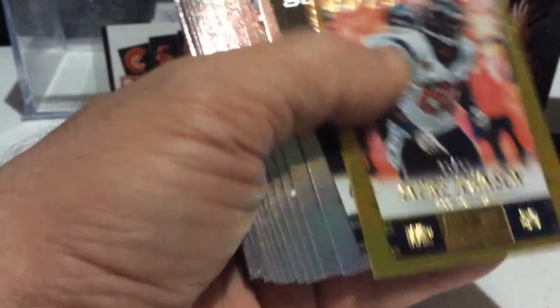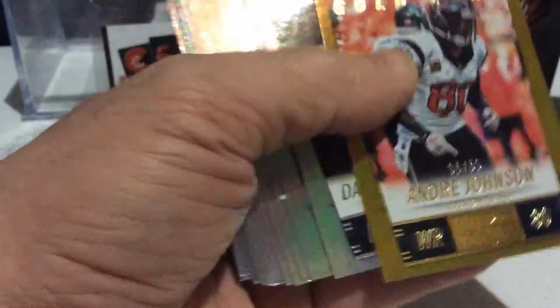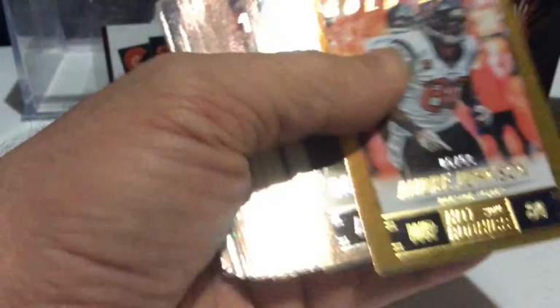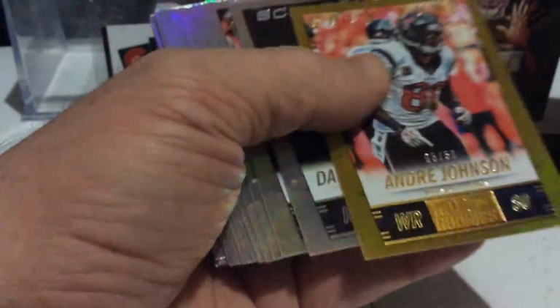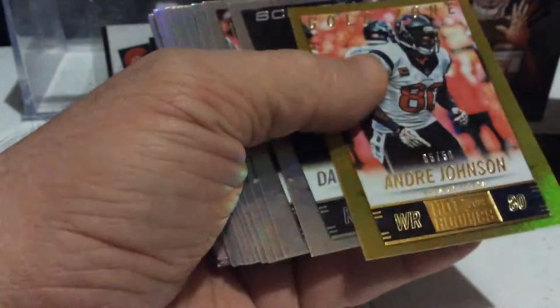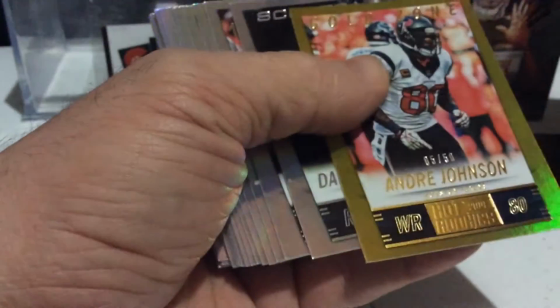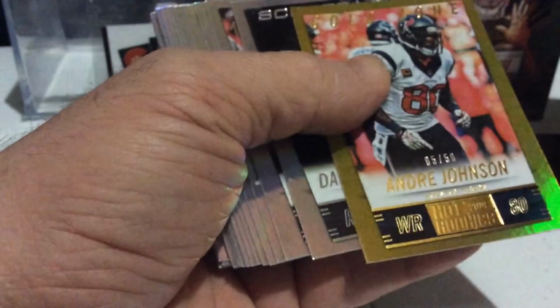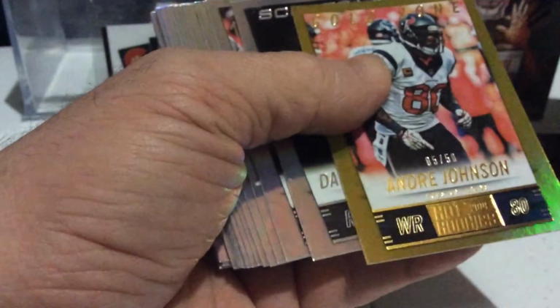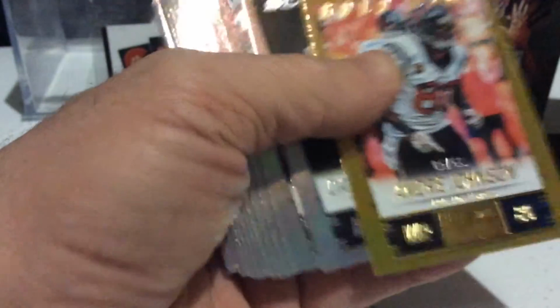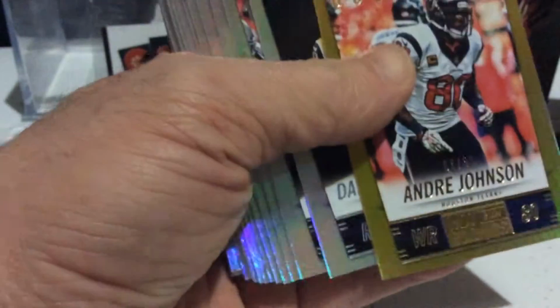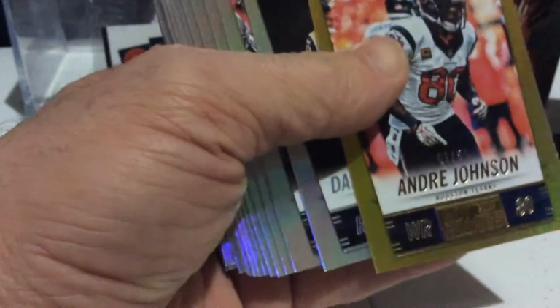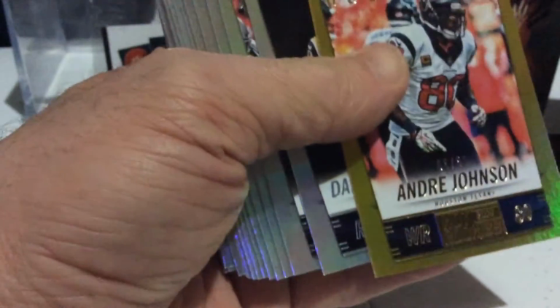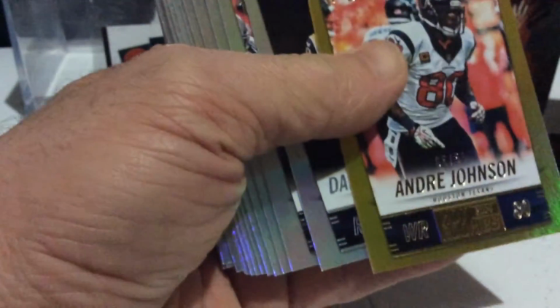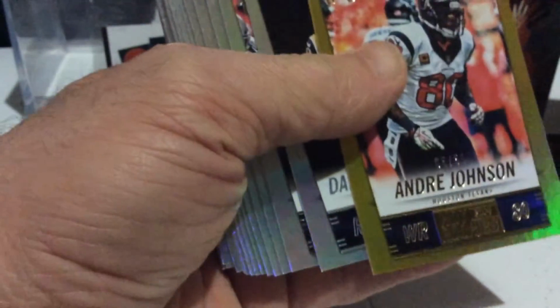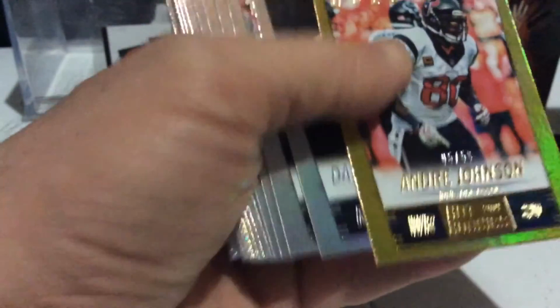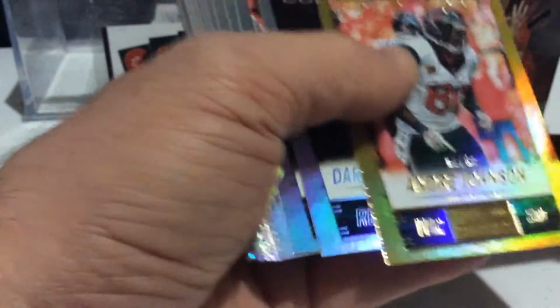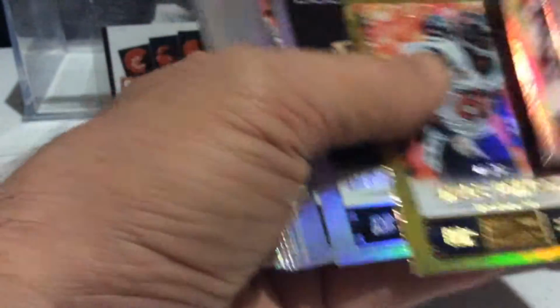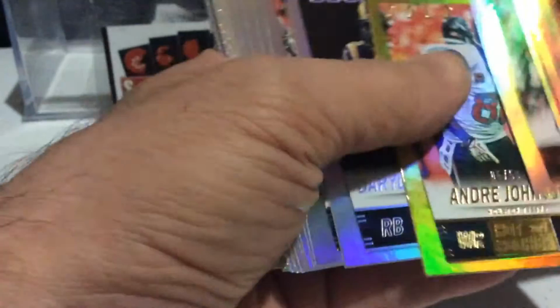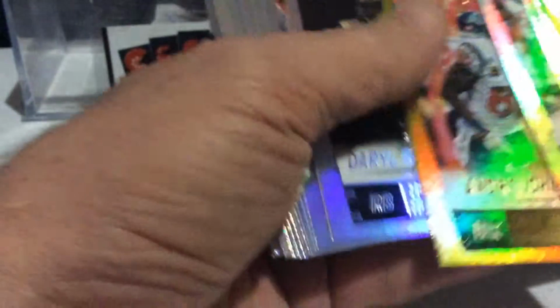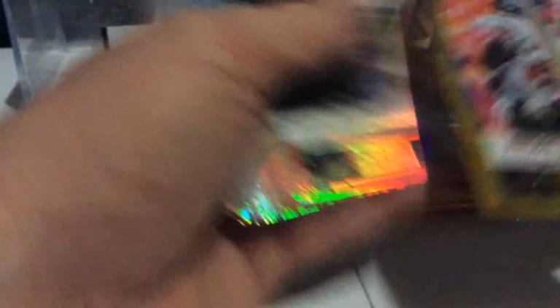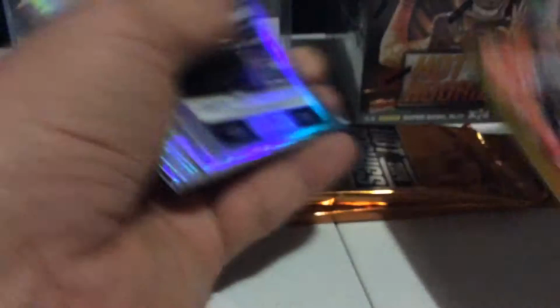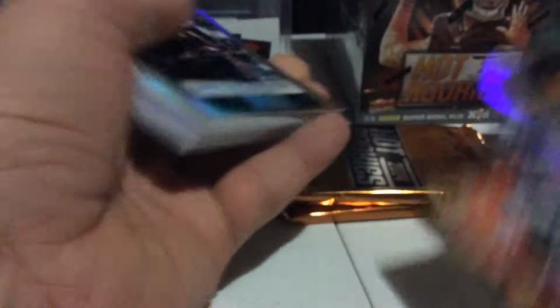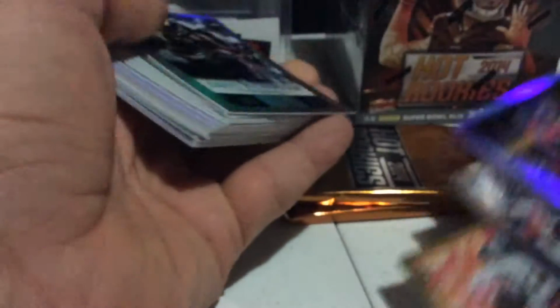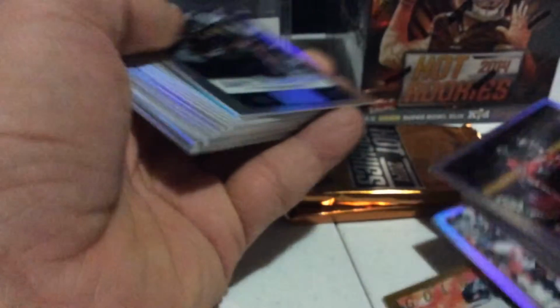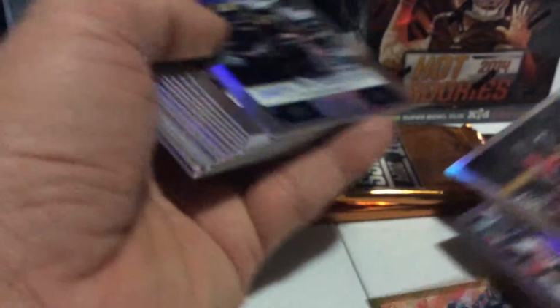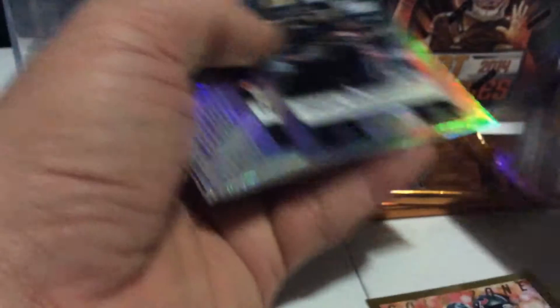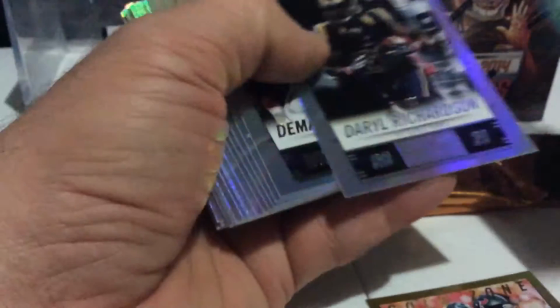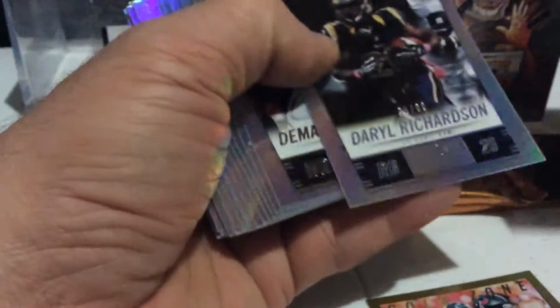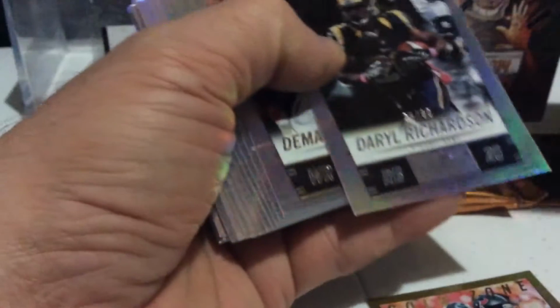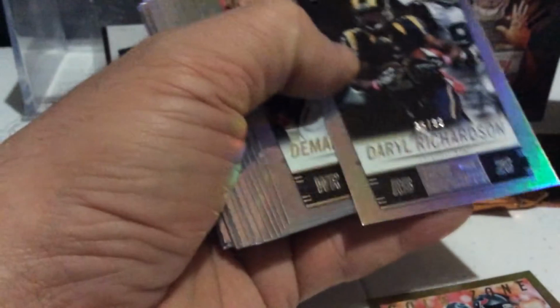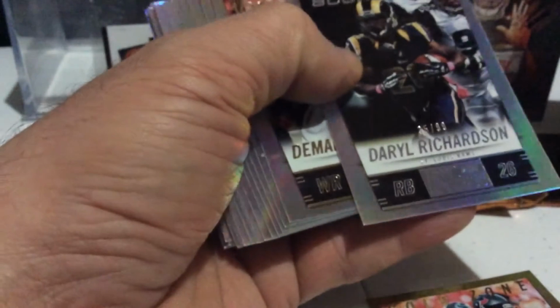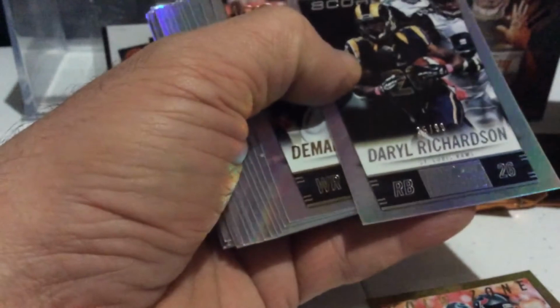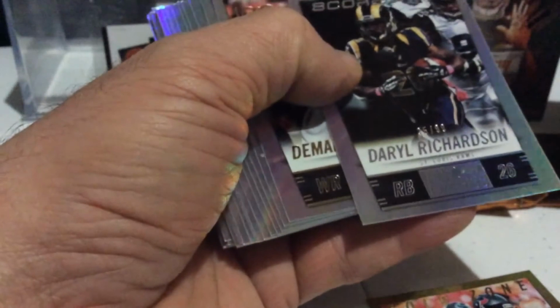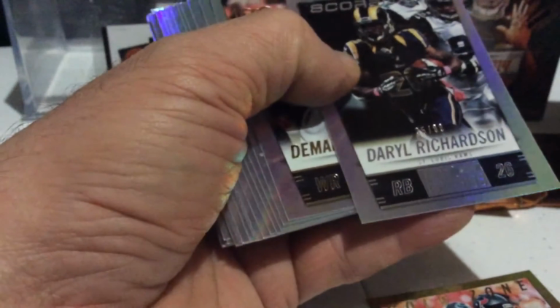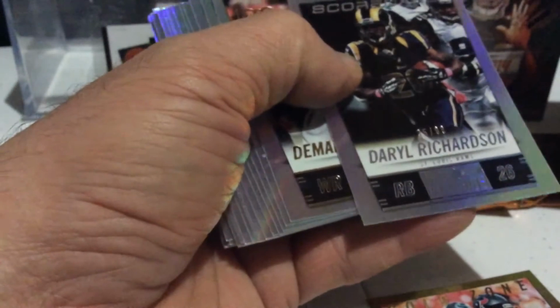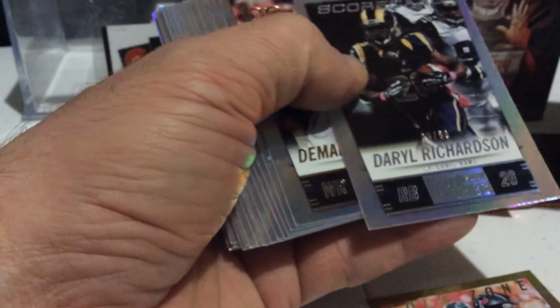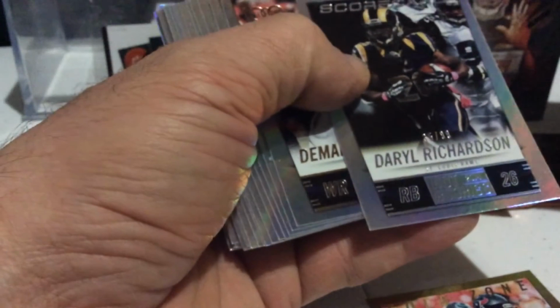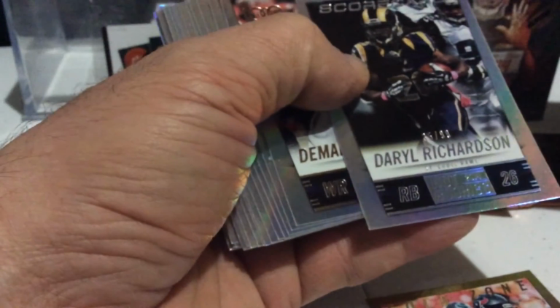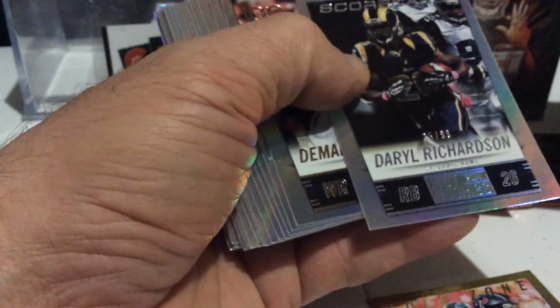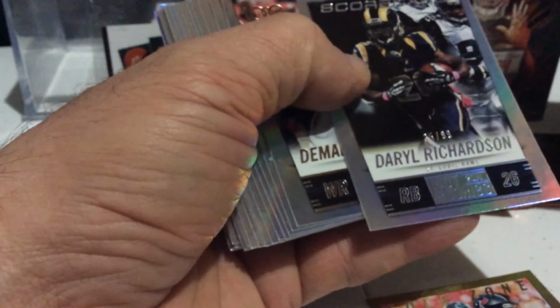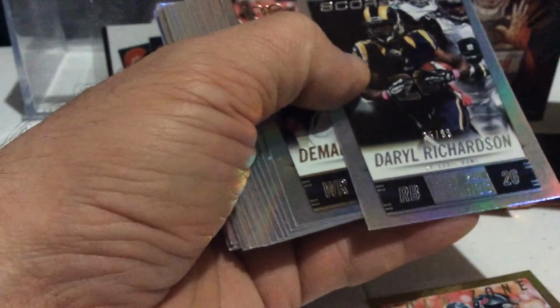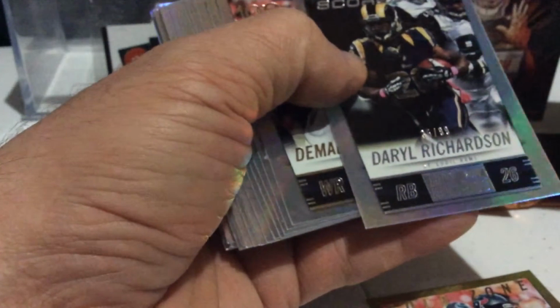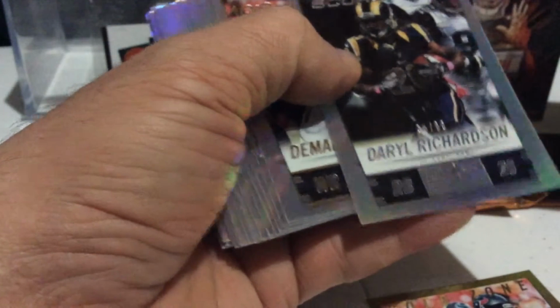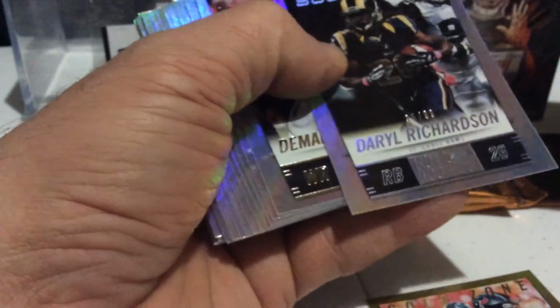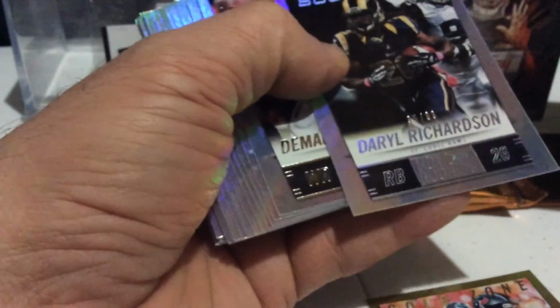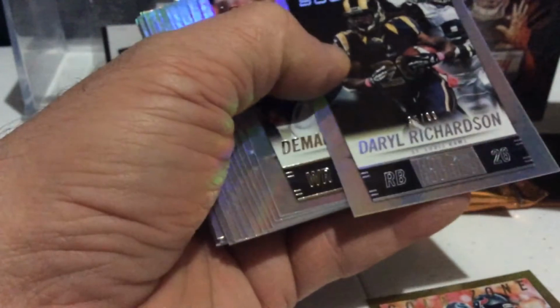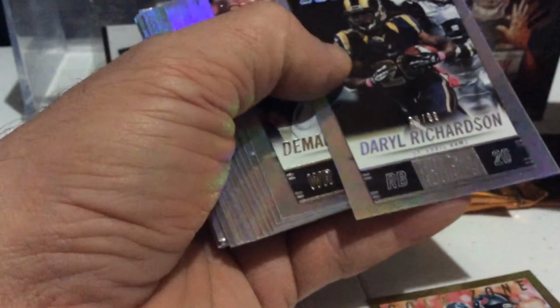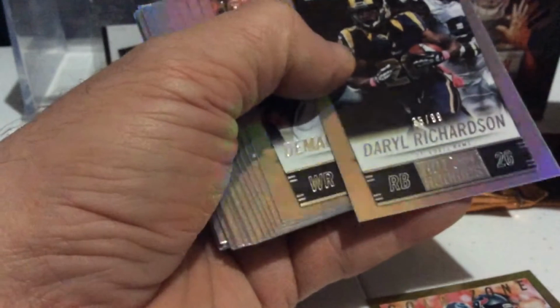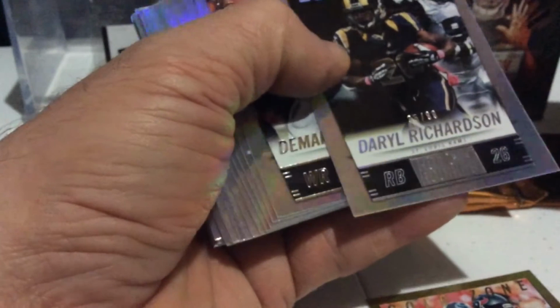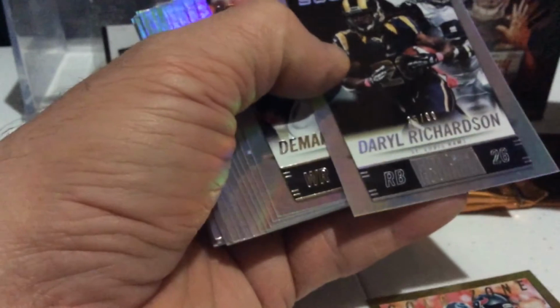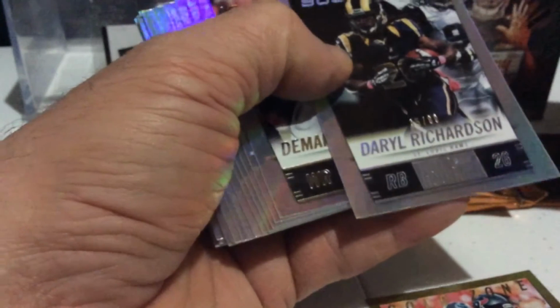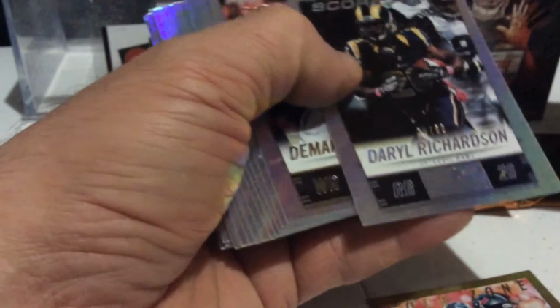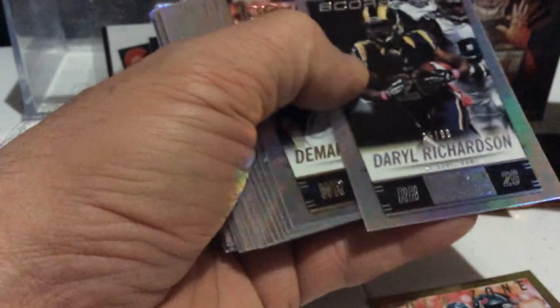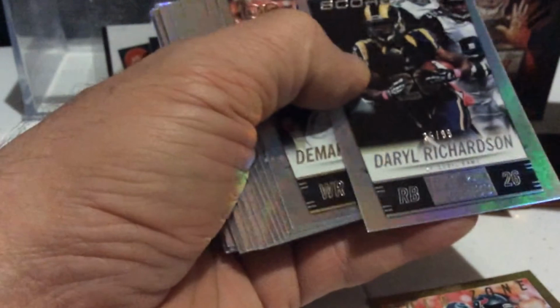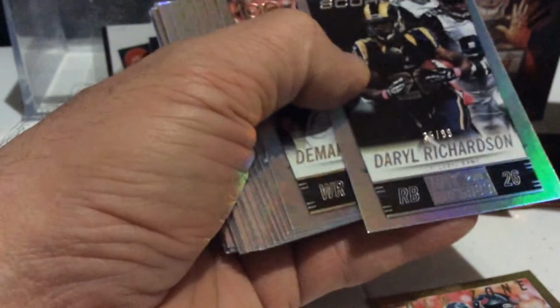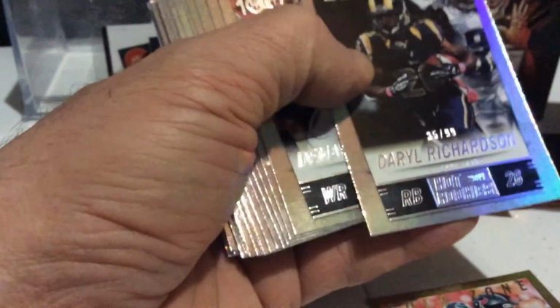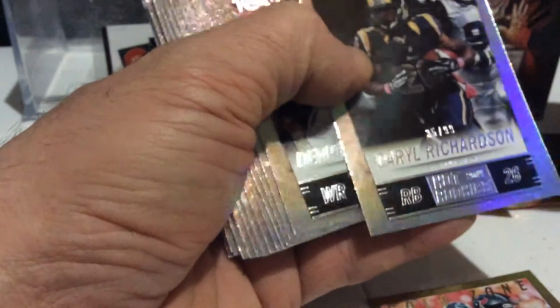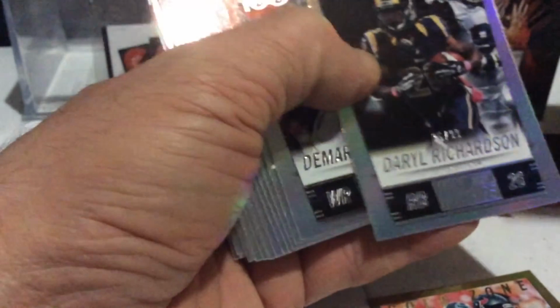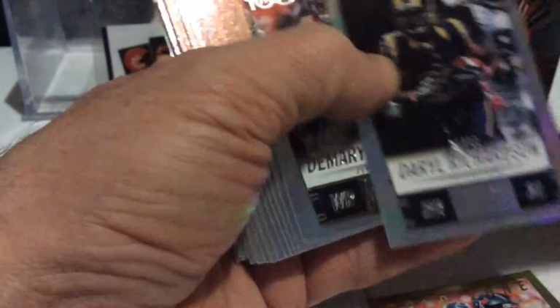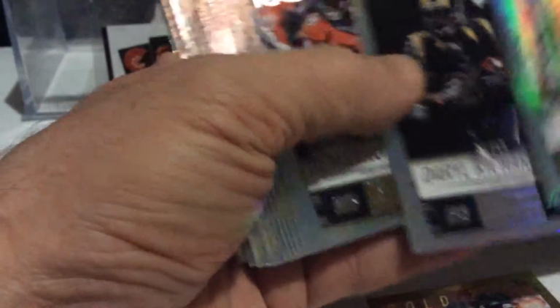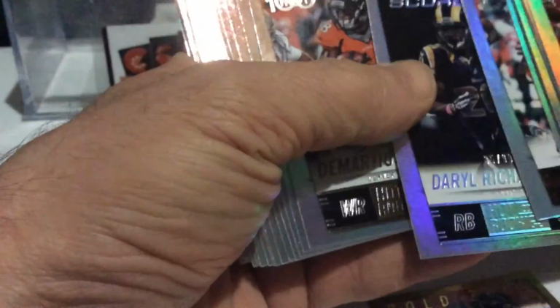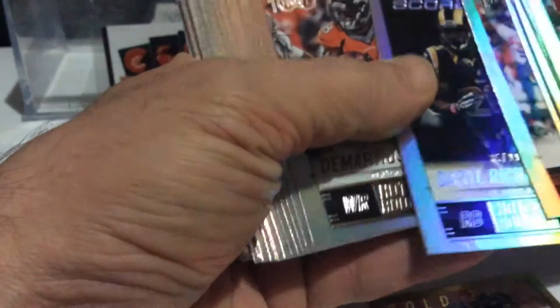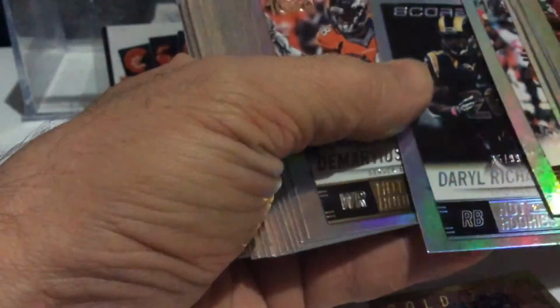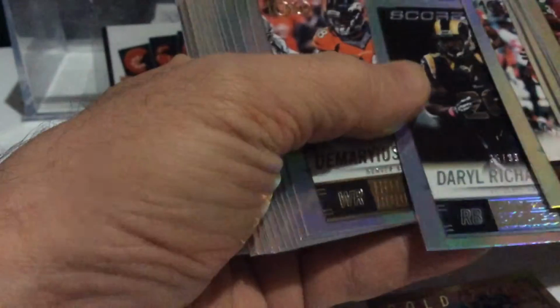Here's Andre Johnson Gold, numbered to 50. Daryl Richardson, numbered to 99.